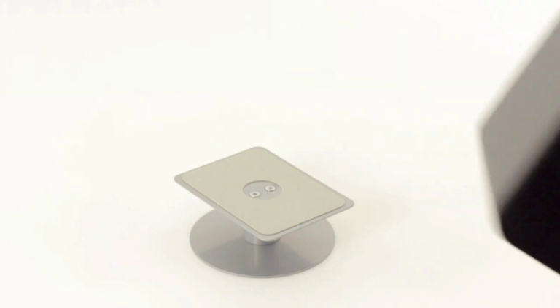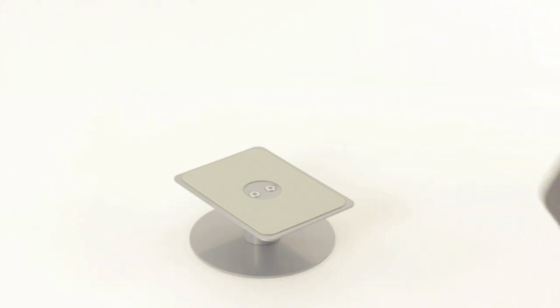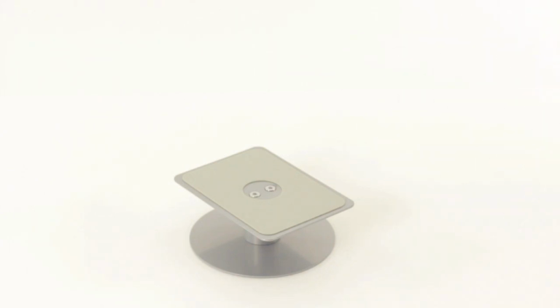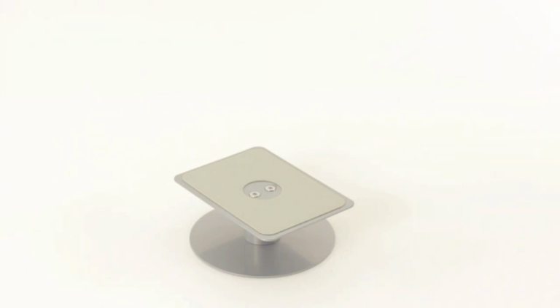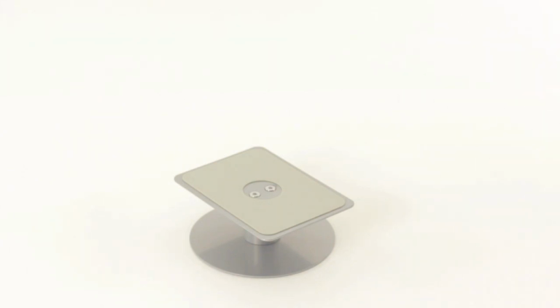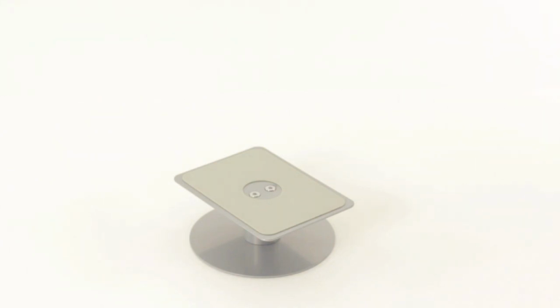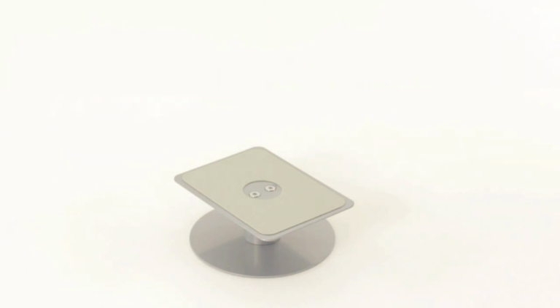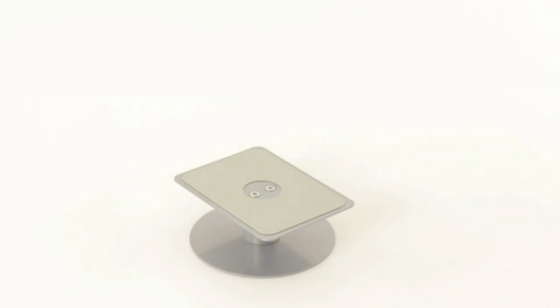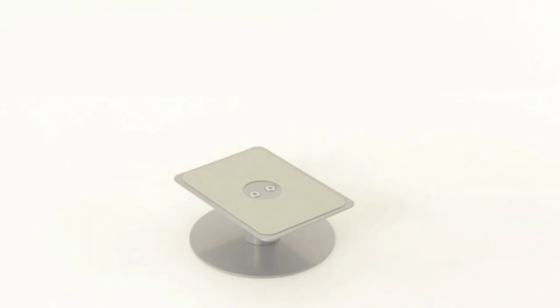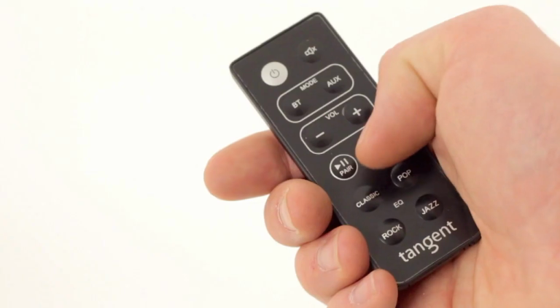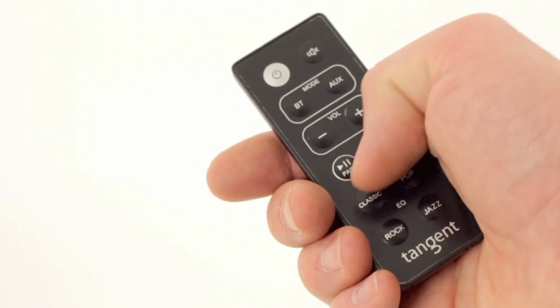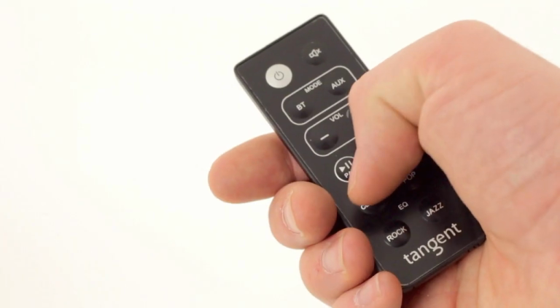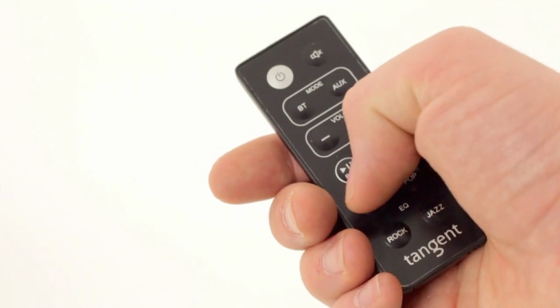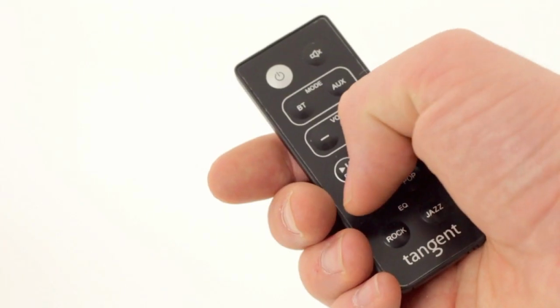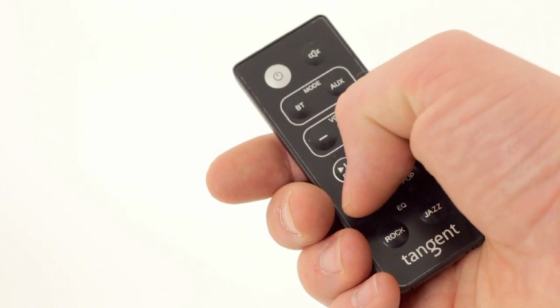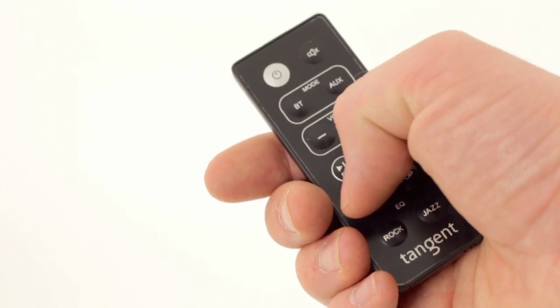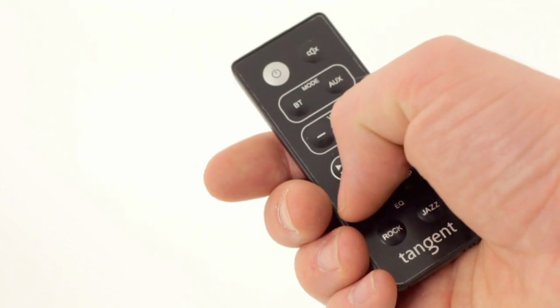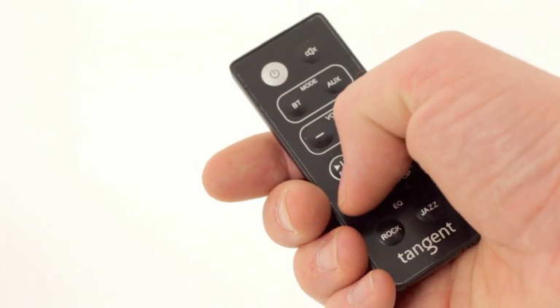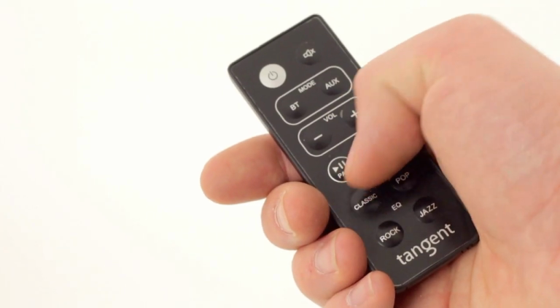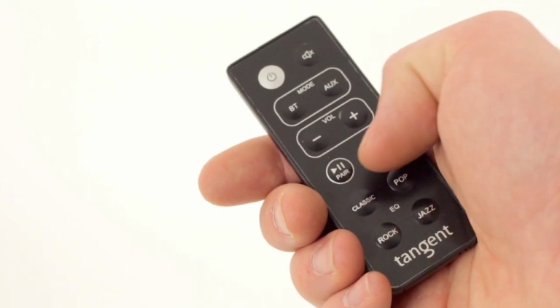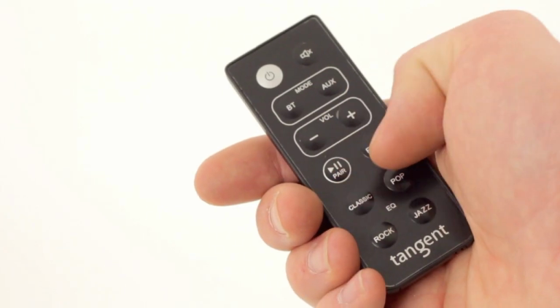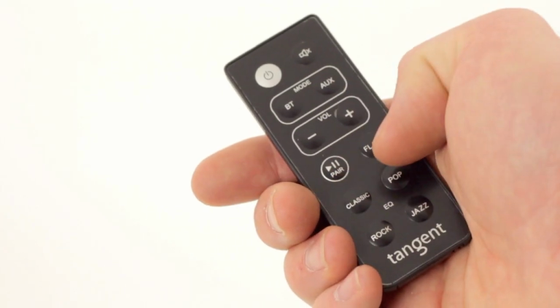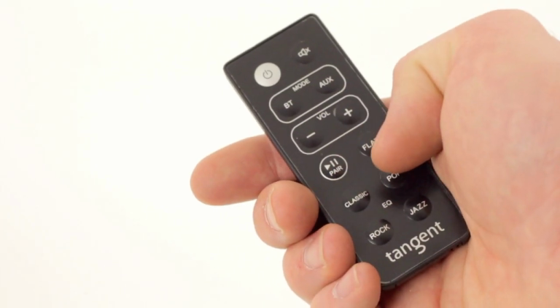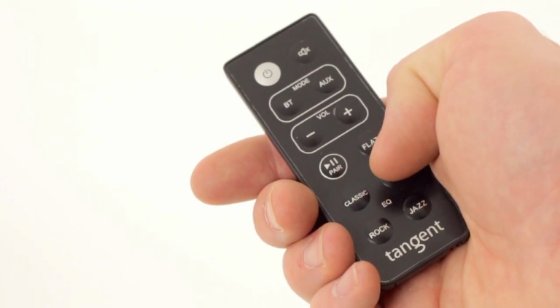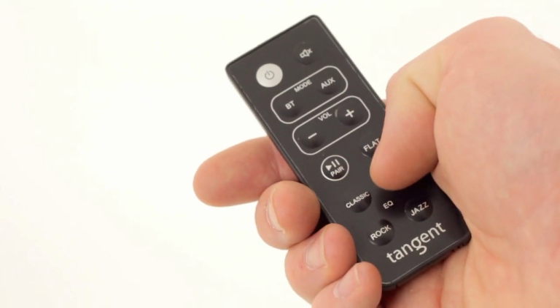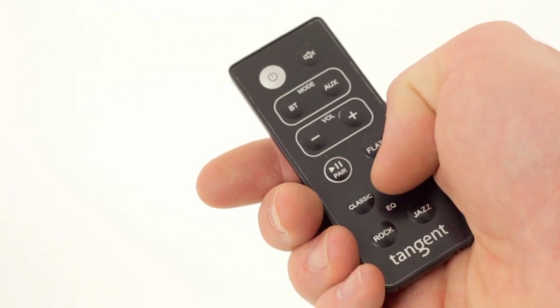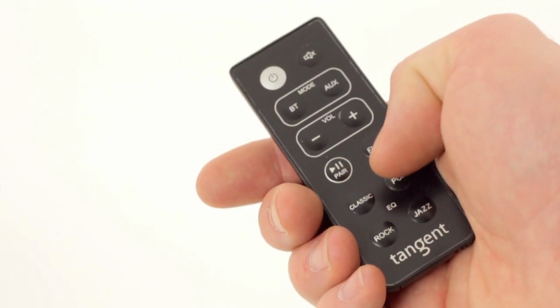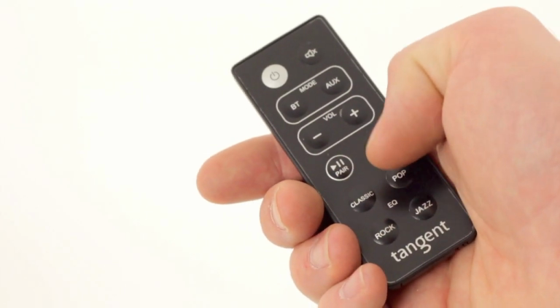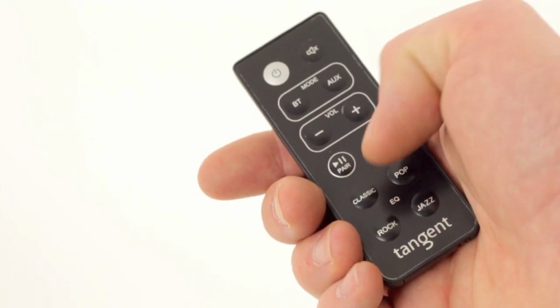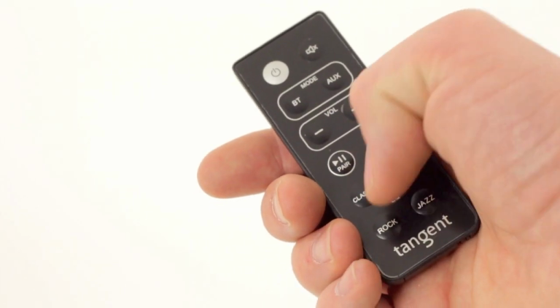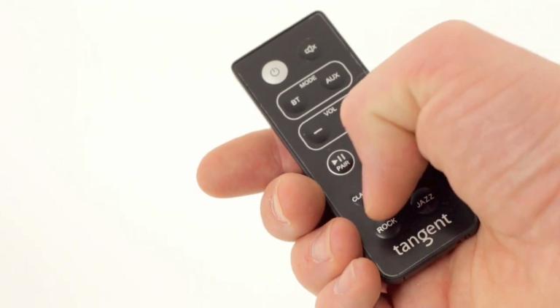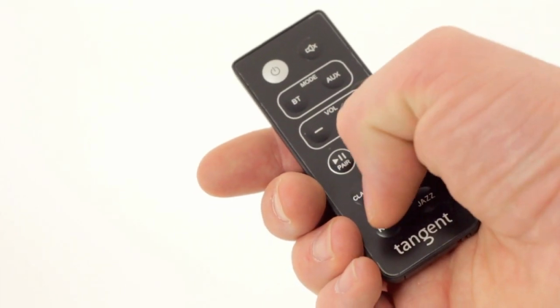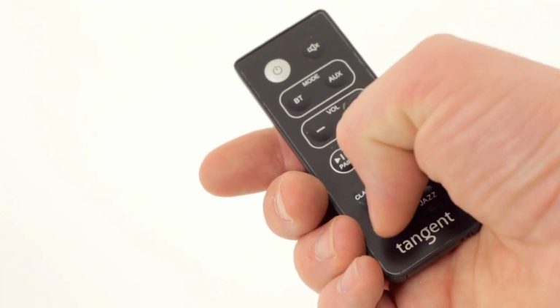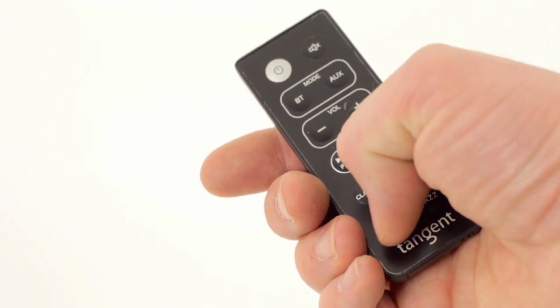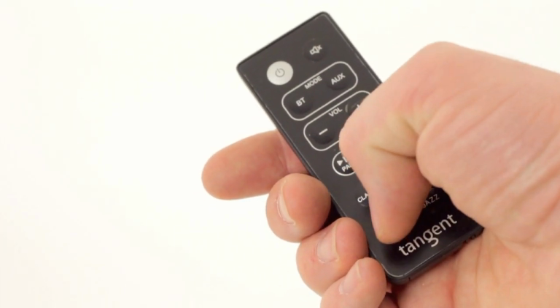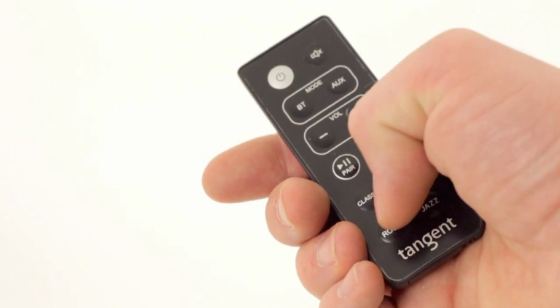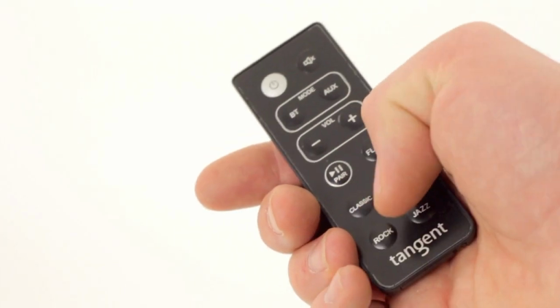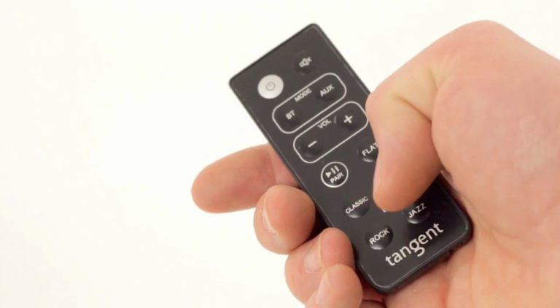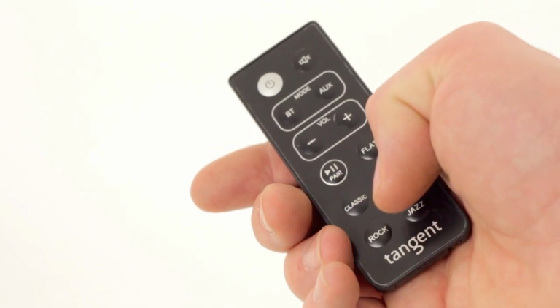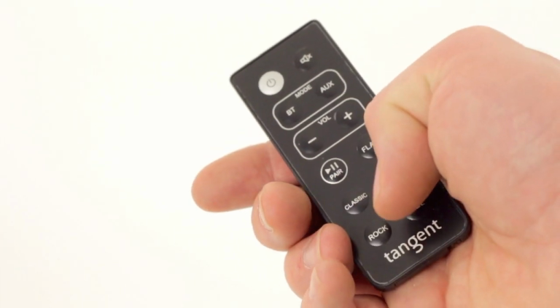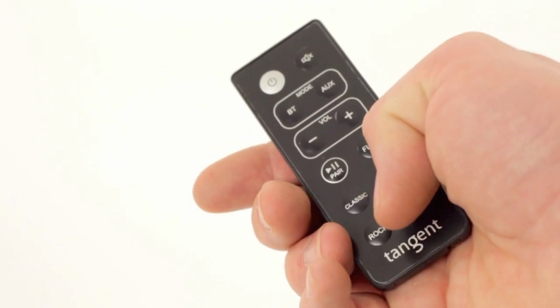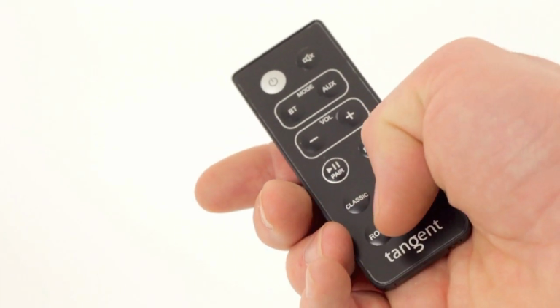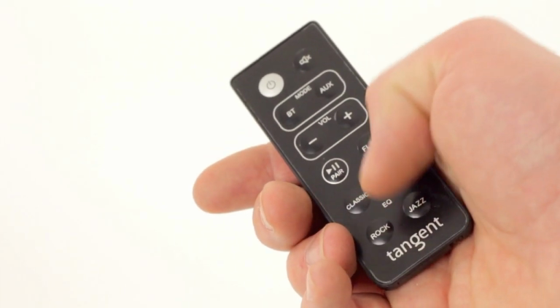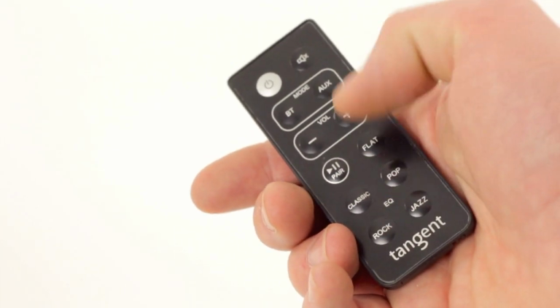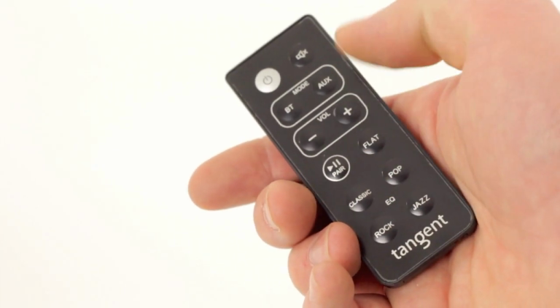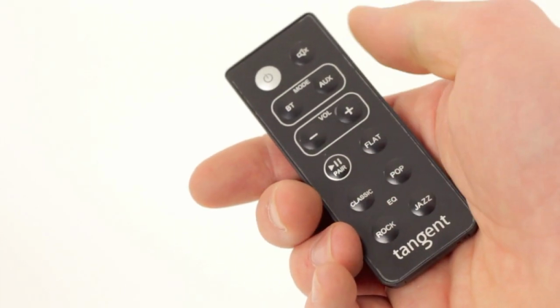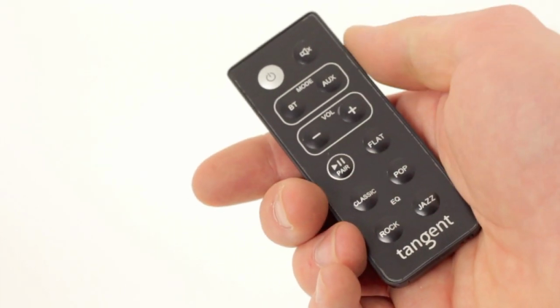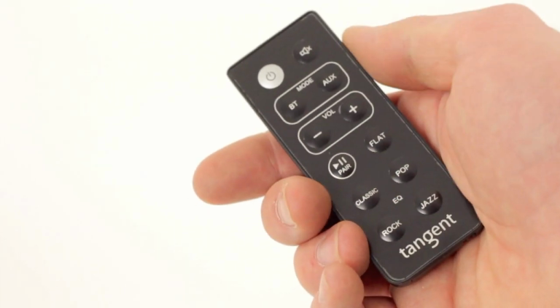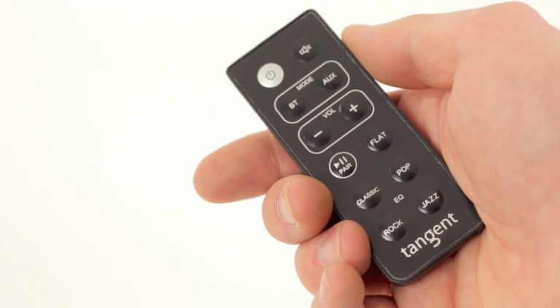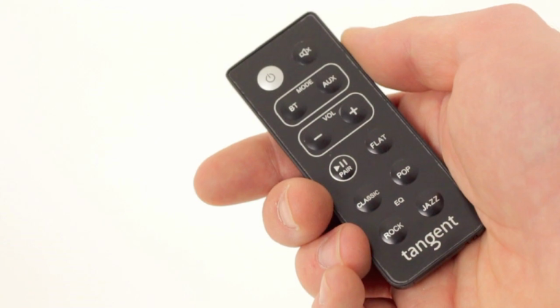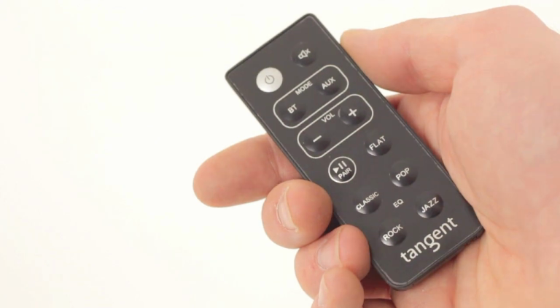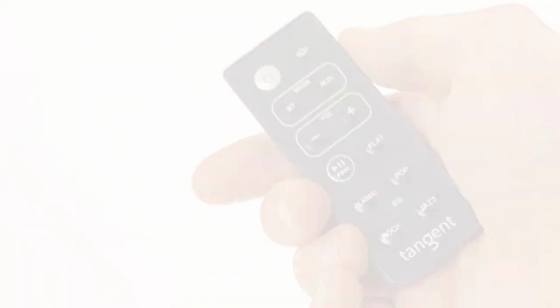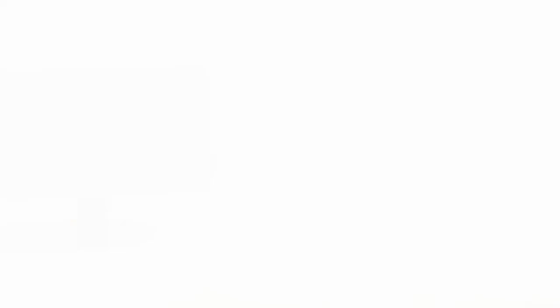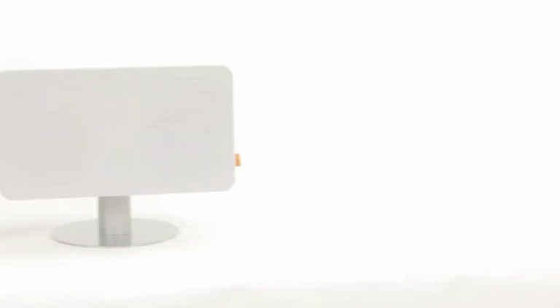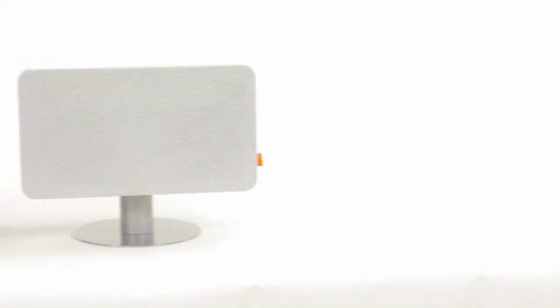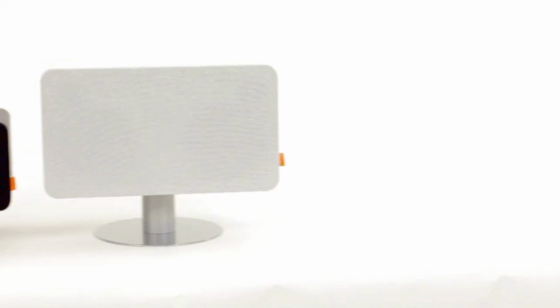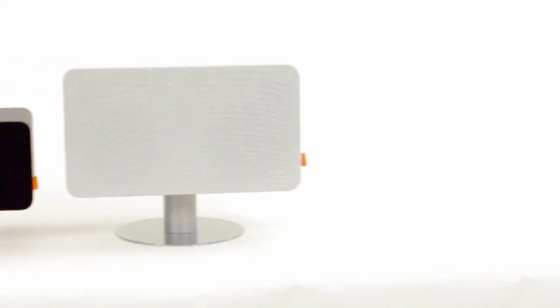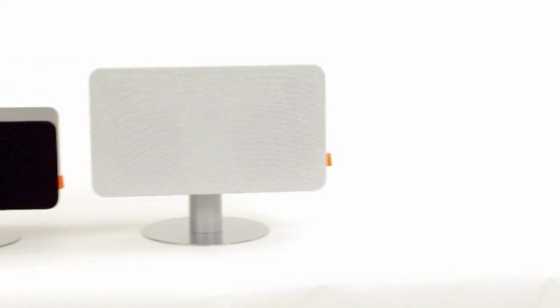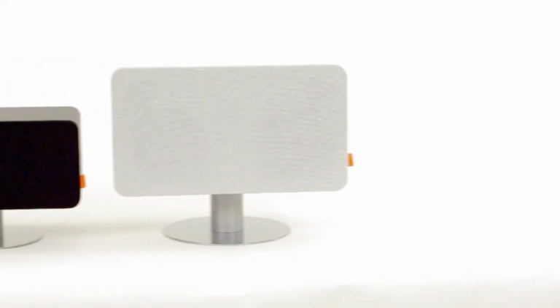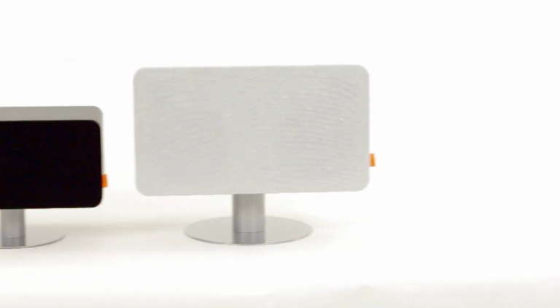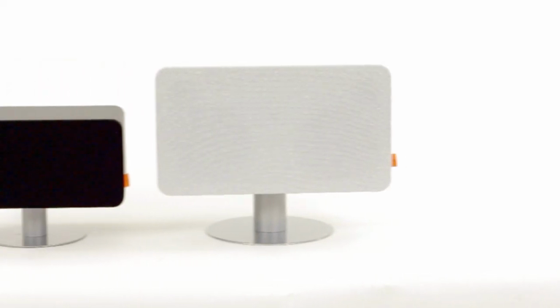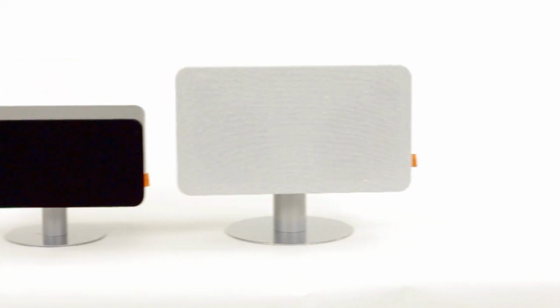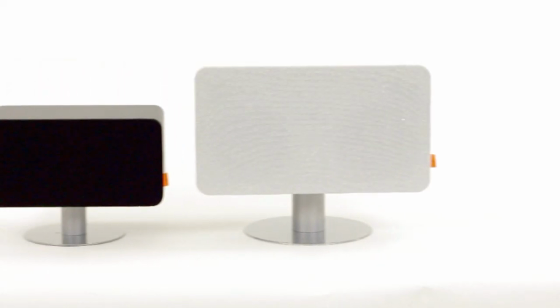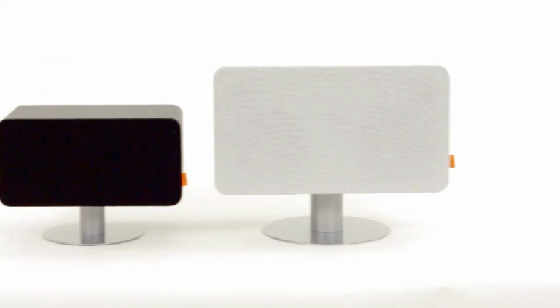The functionality is easy to use and can be personalized with the 5 EQ settings, which can be selected through the standard remote.